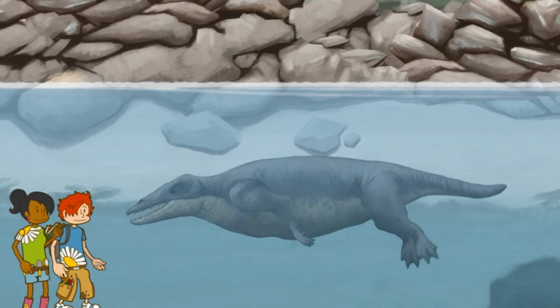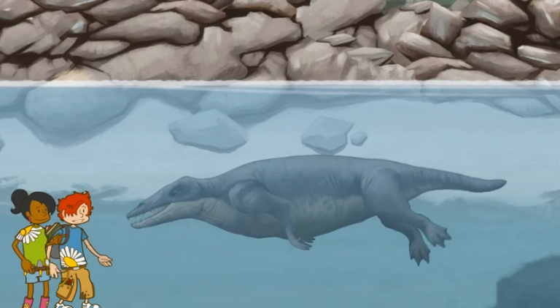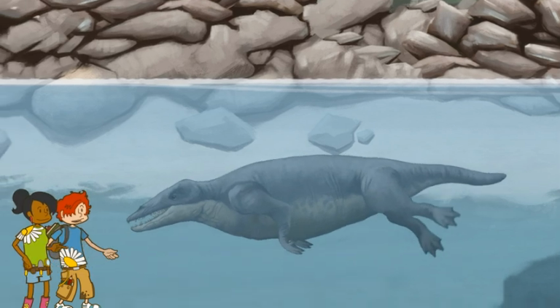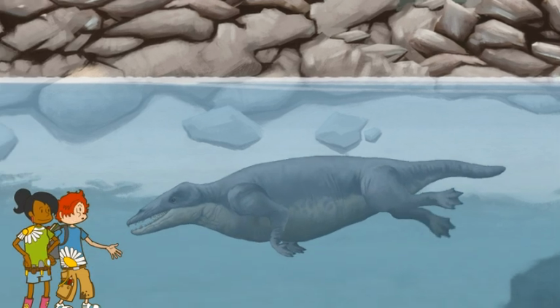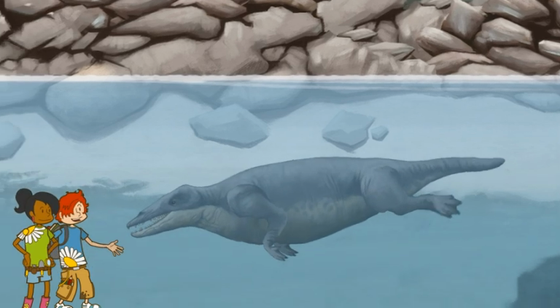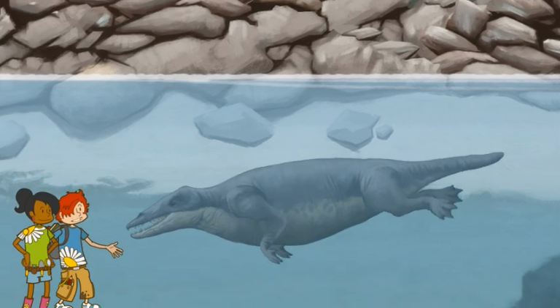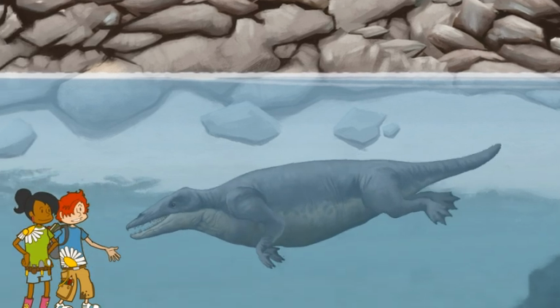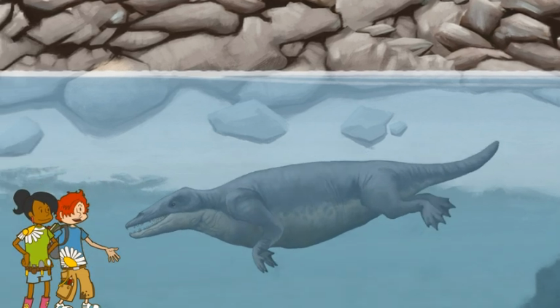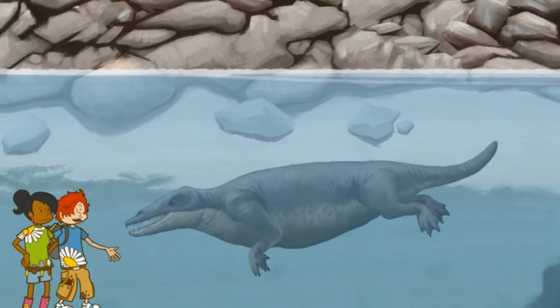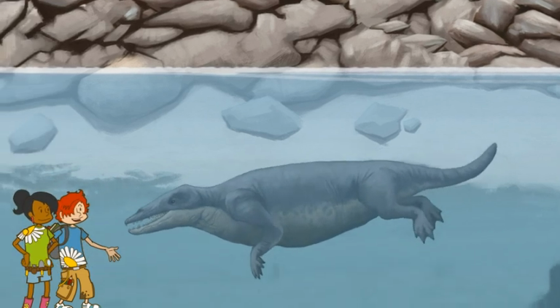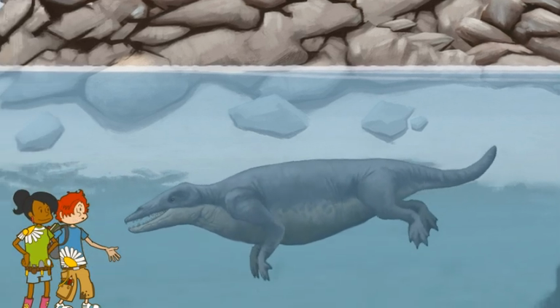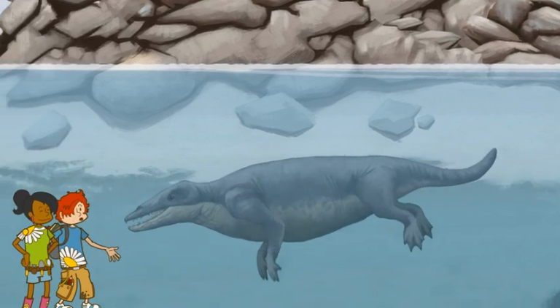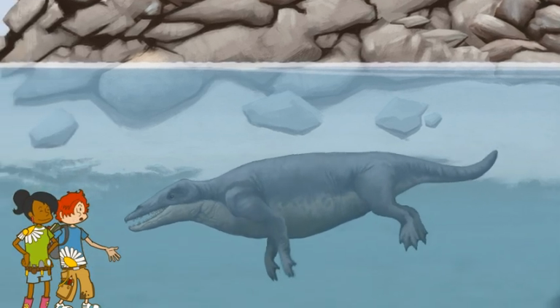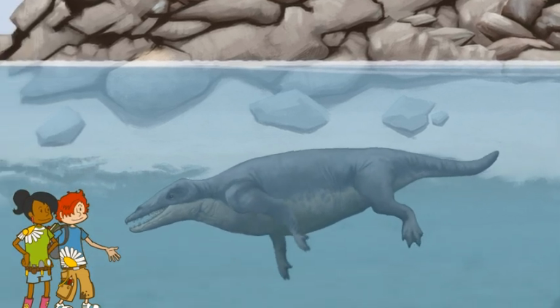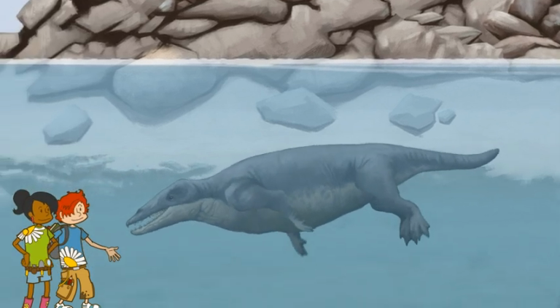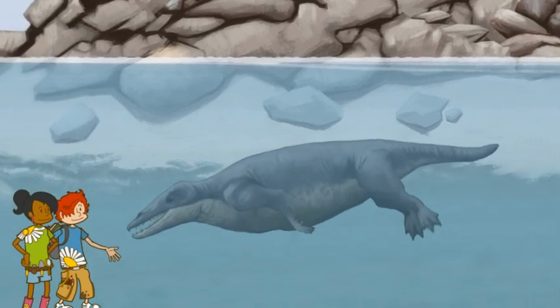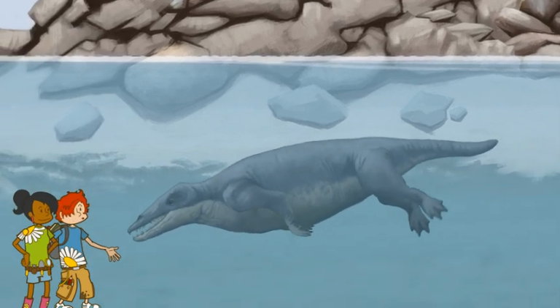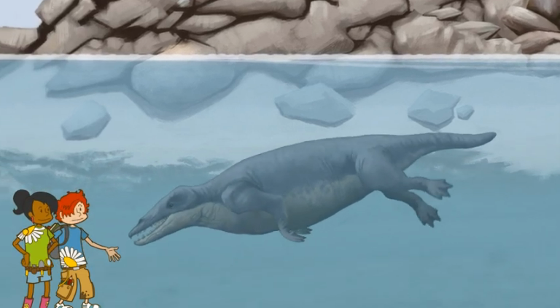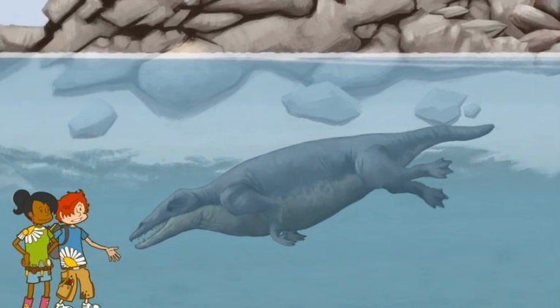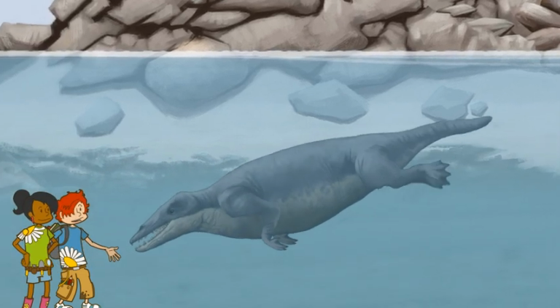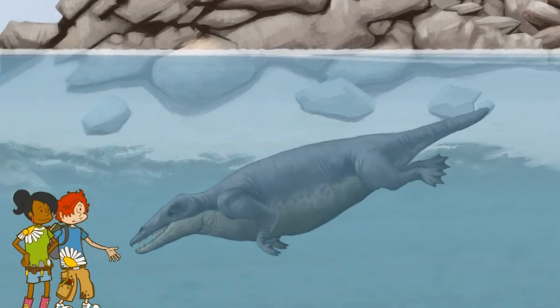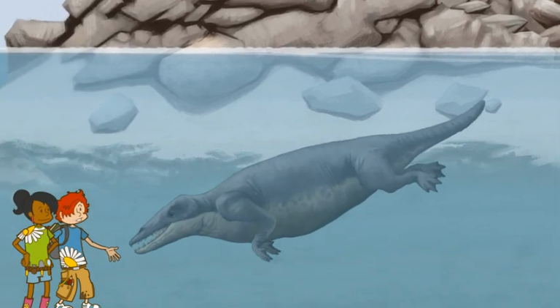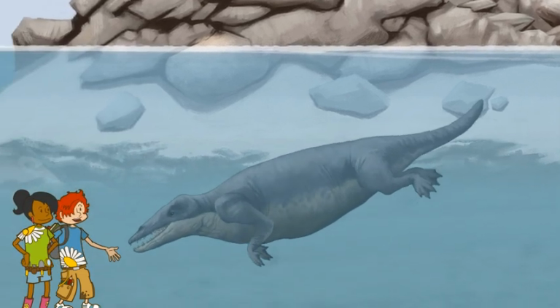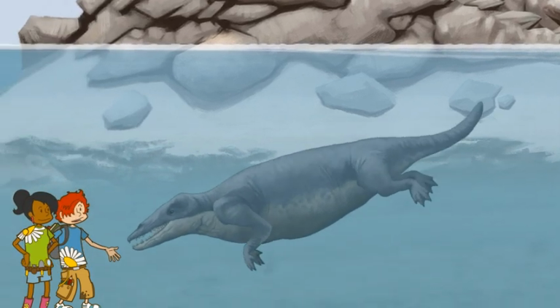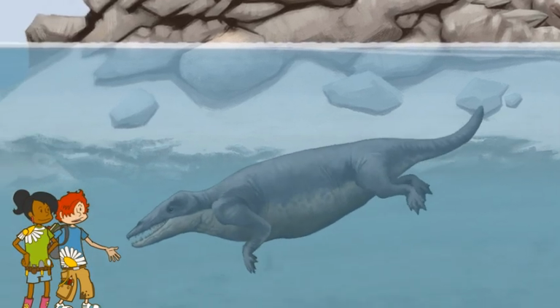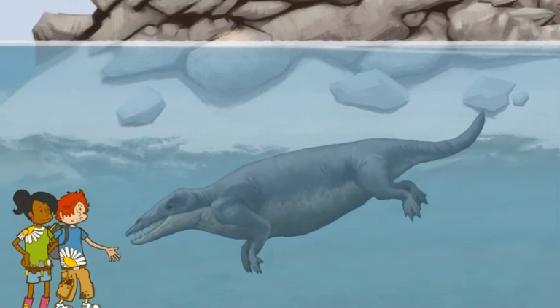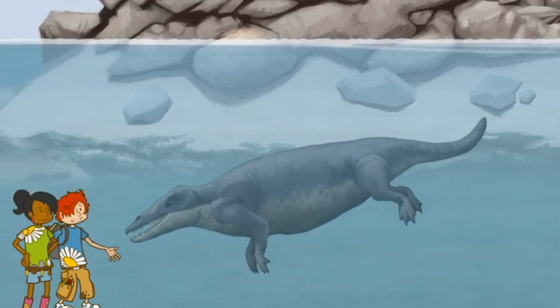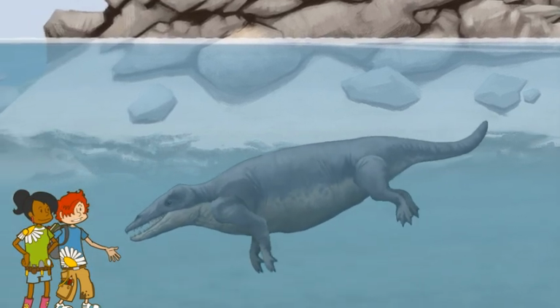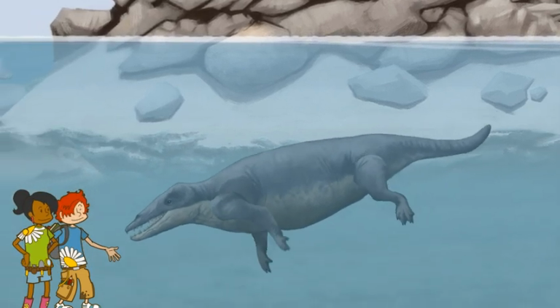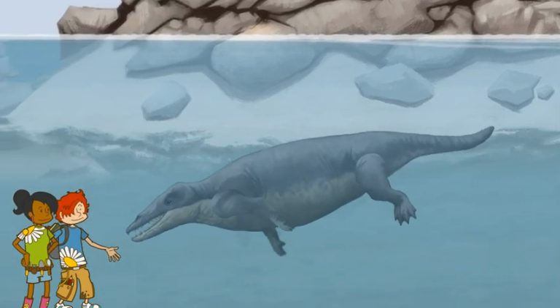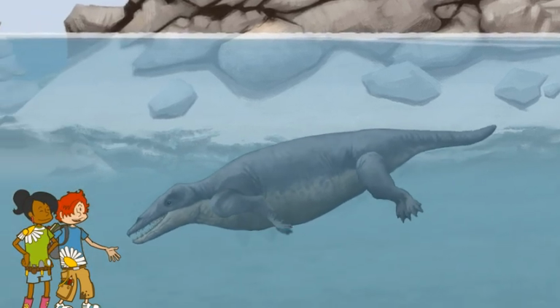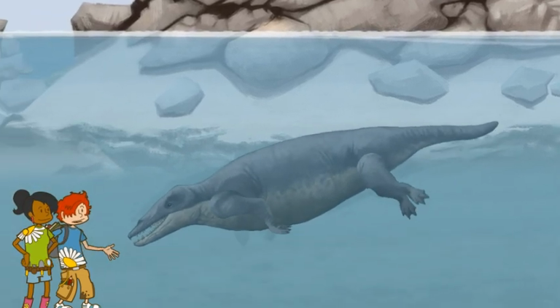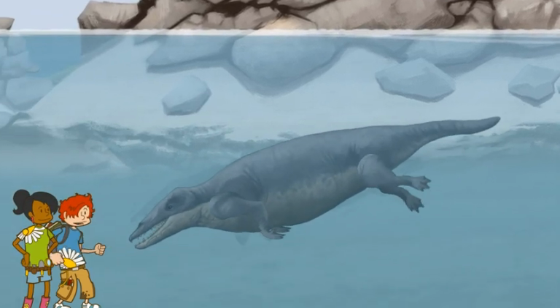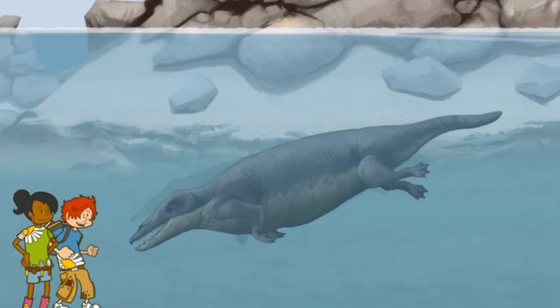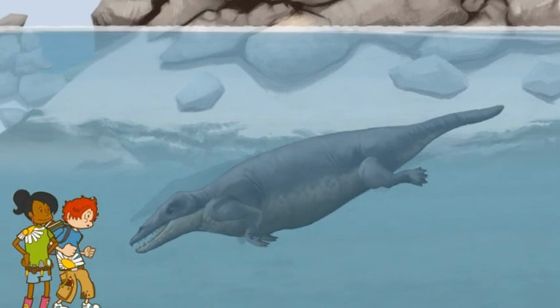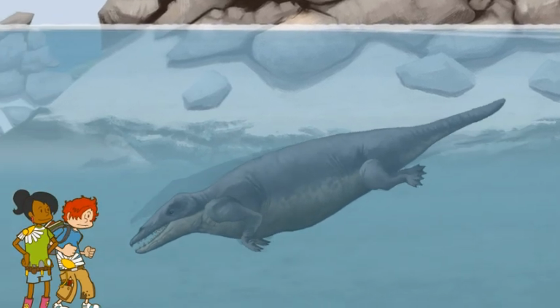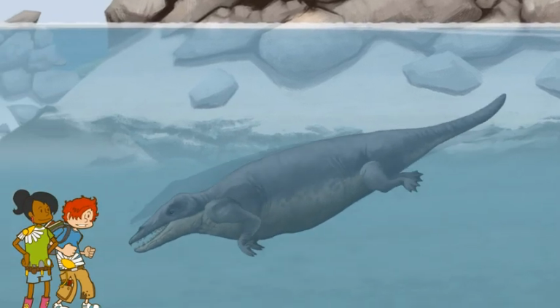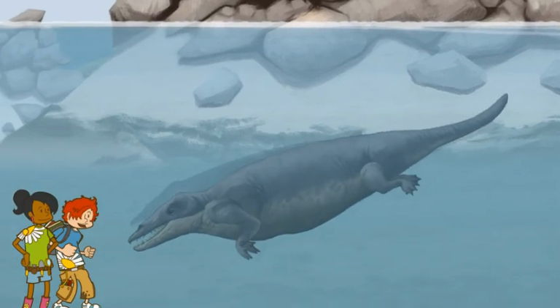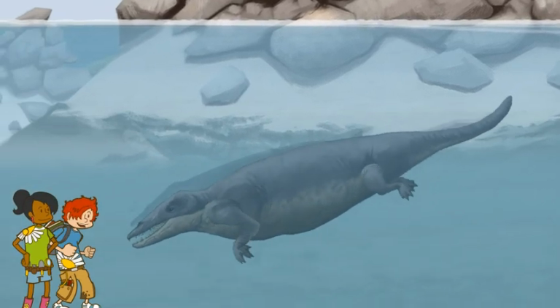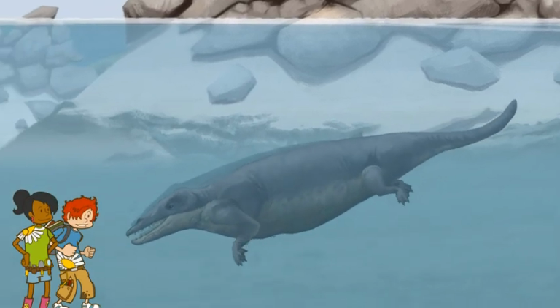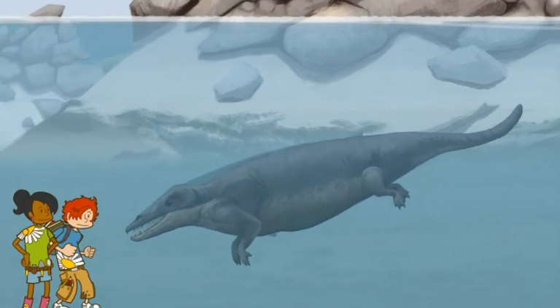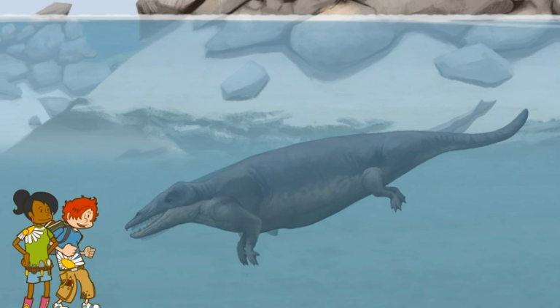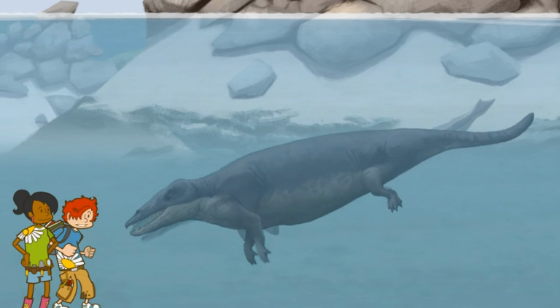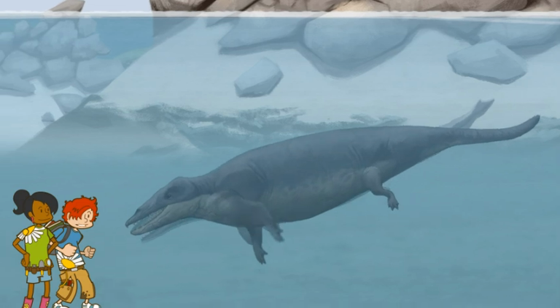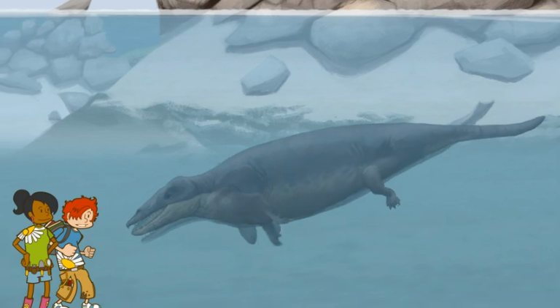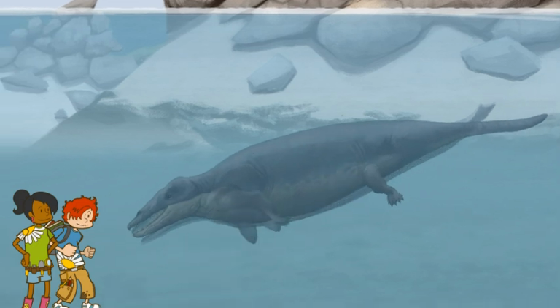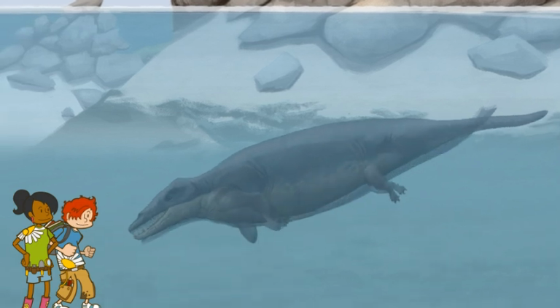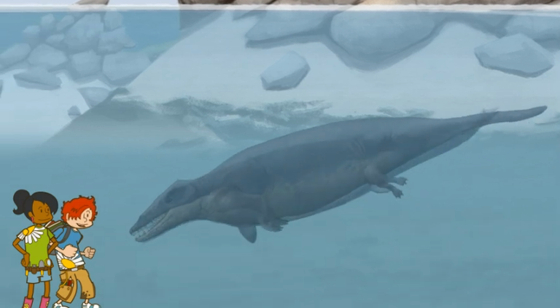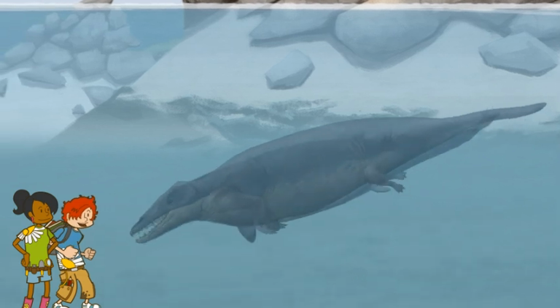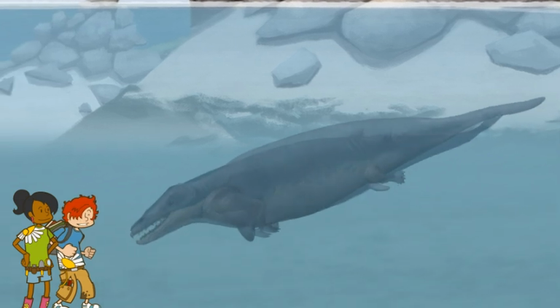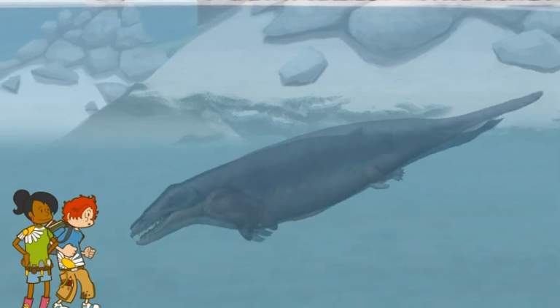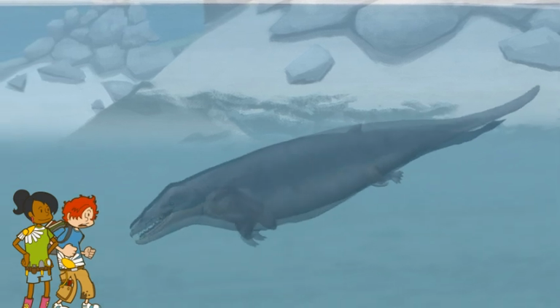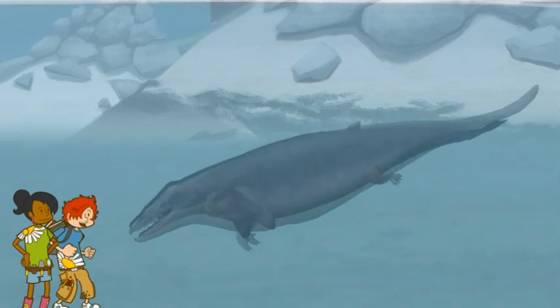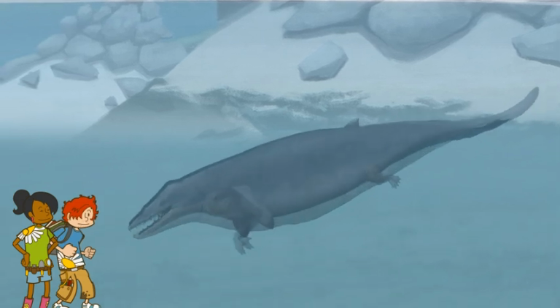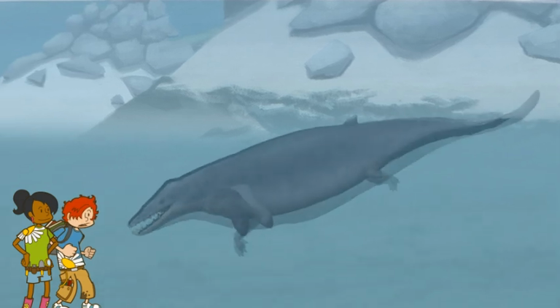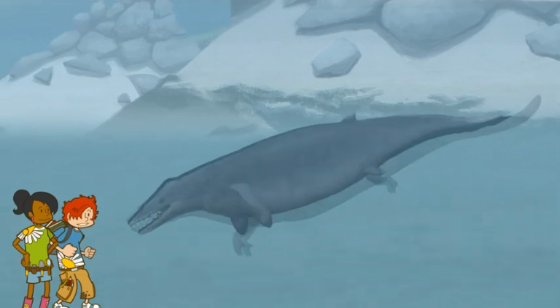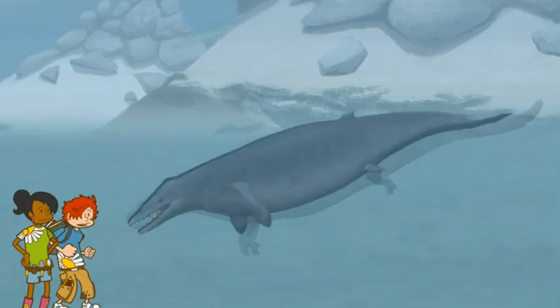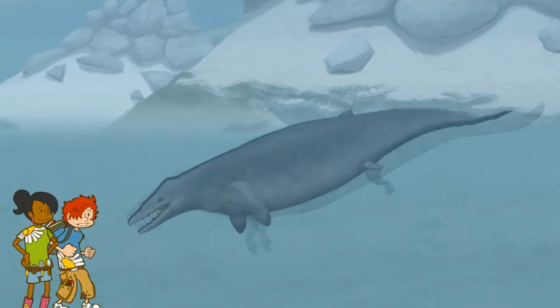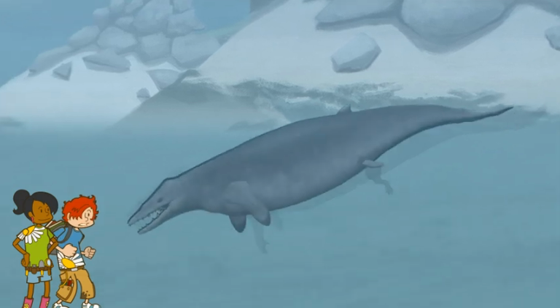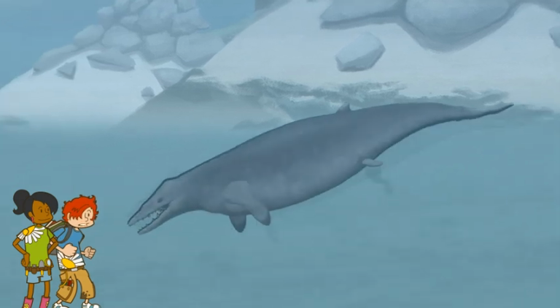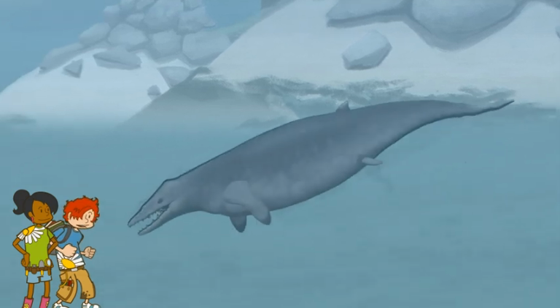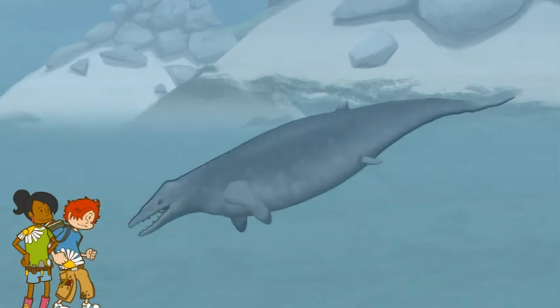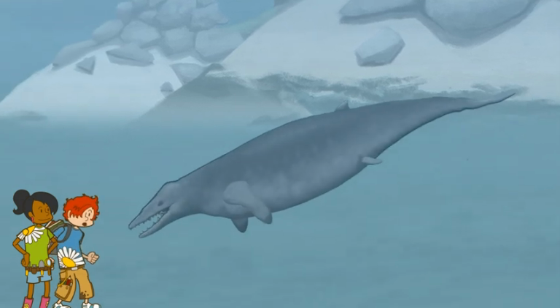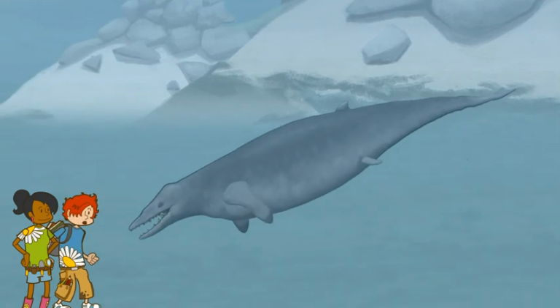This water is nice and warm. It must be in the tropics. Will it be as warm as the next place? Let's see what happens next as it evolves.